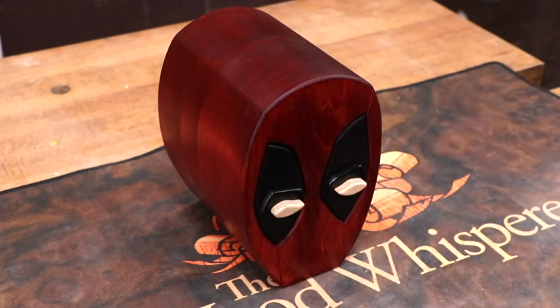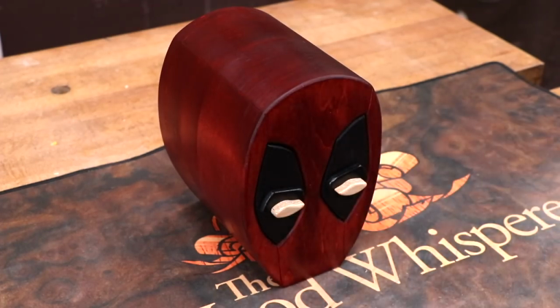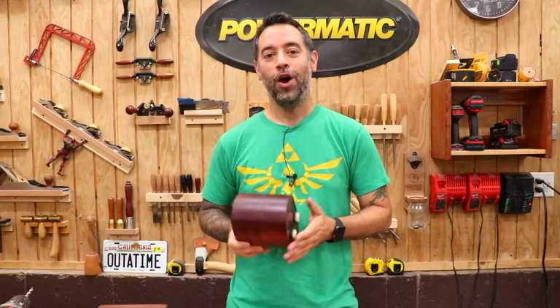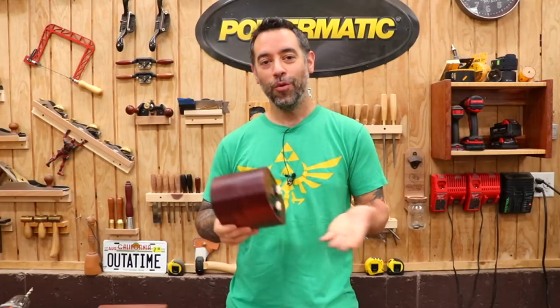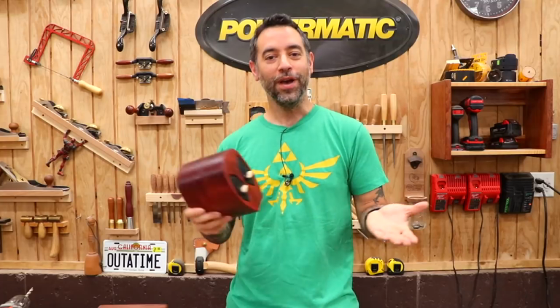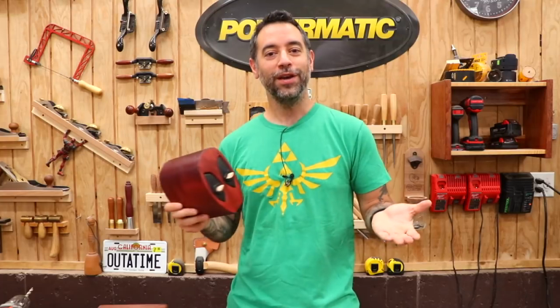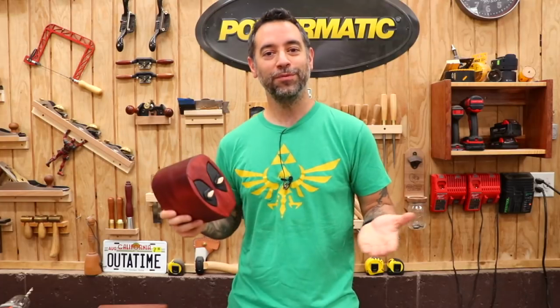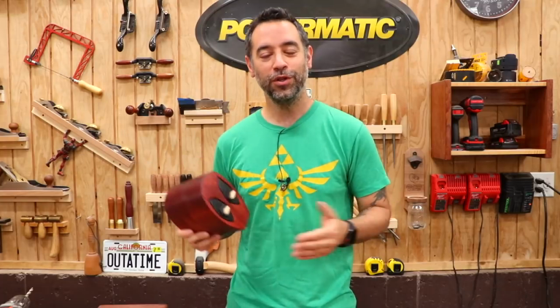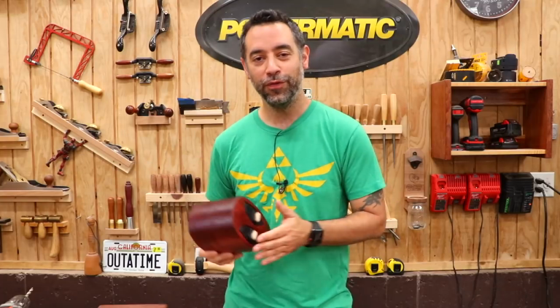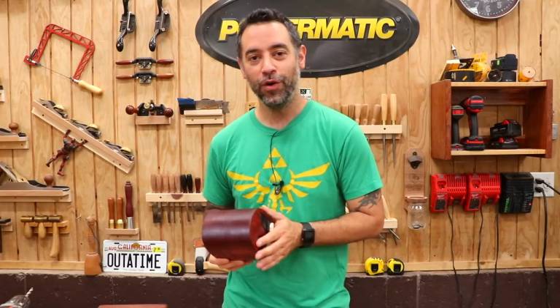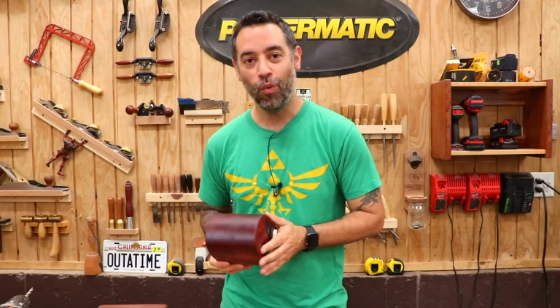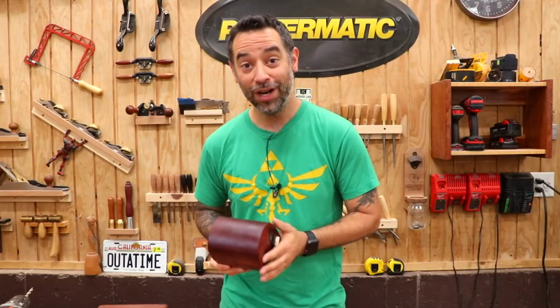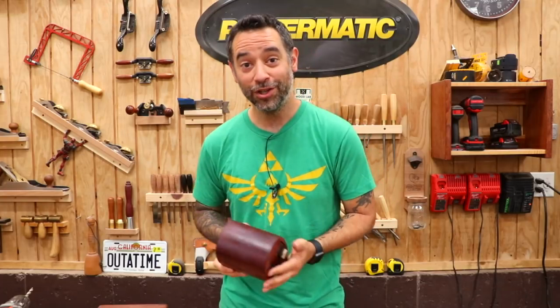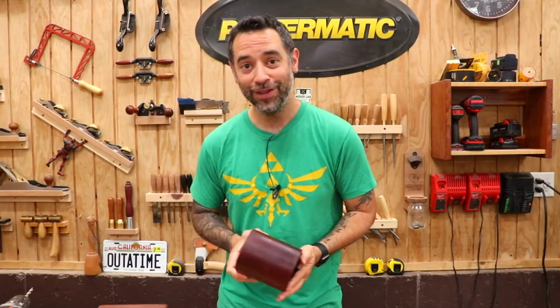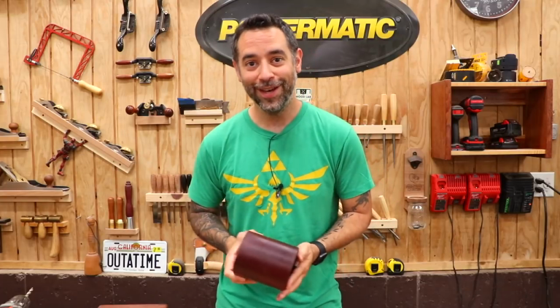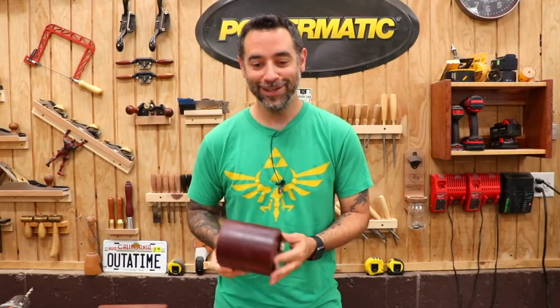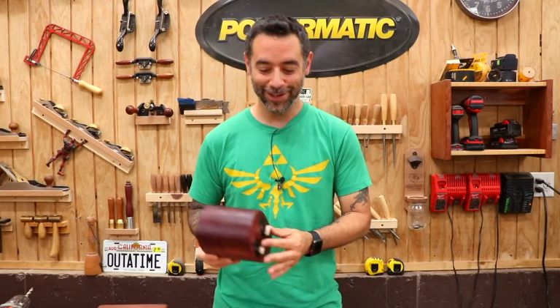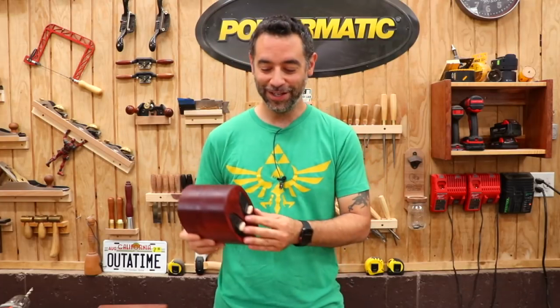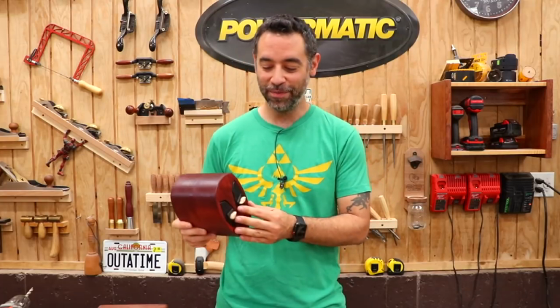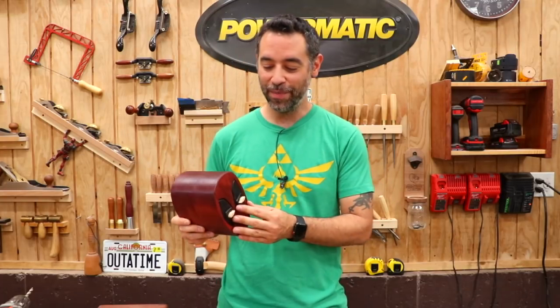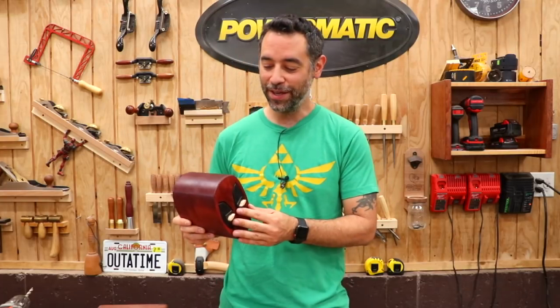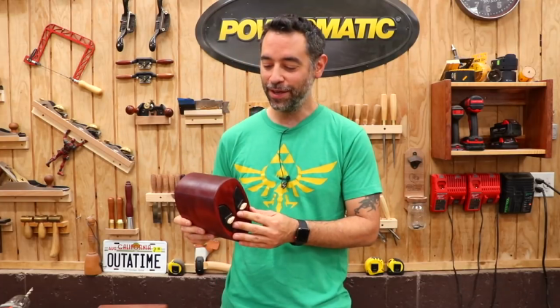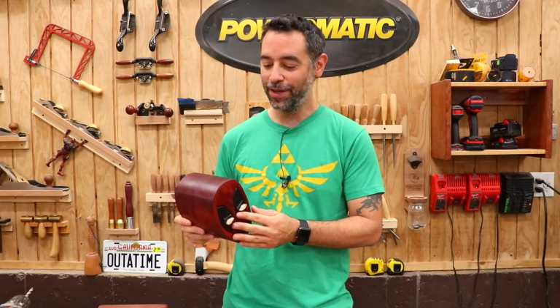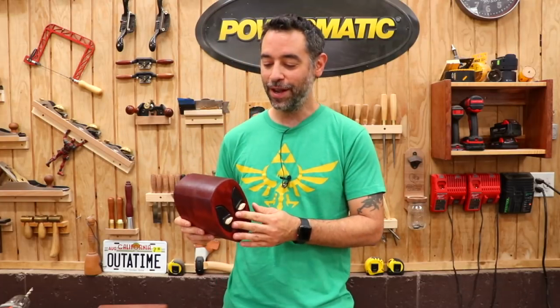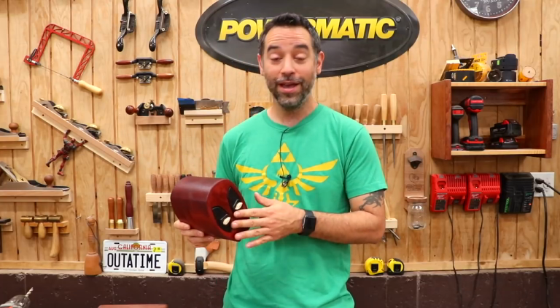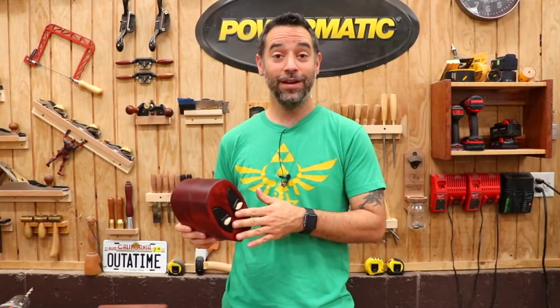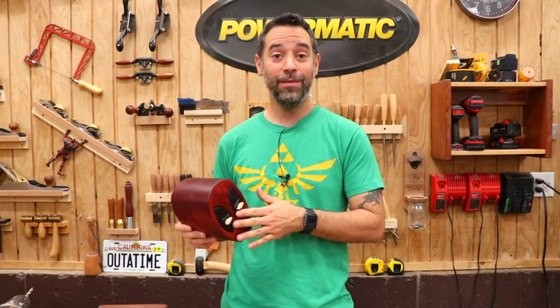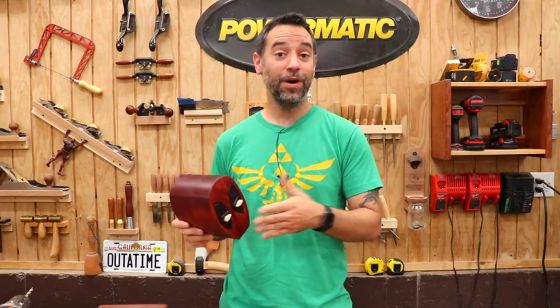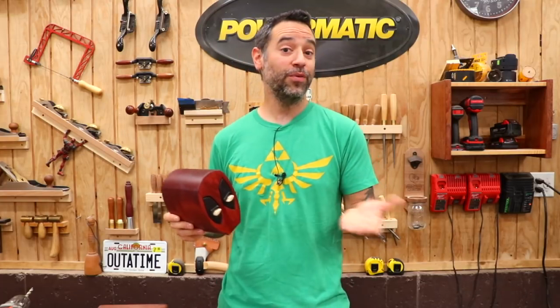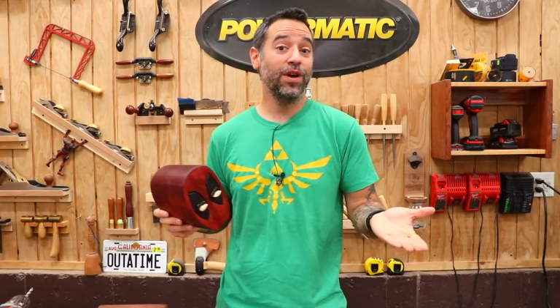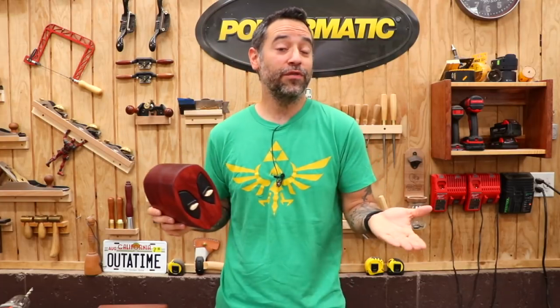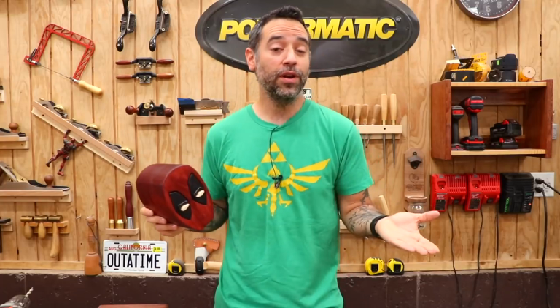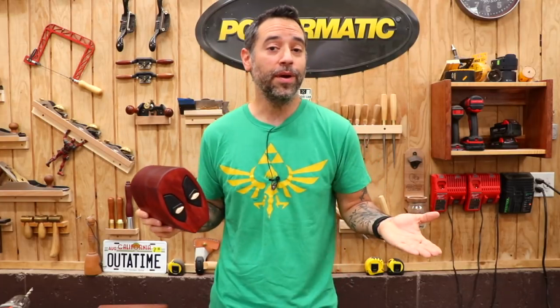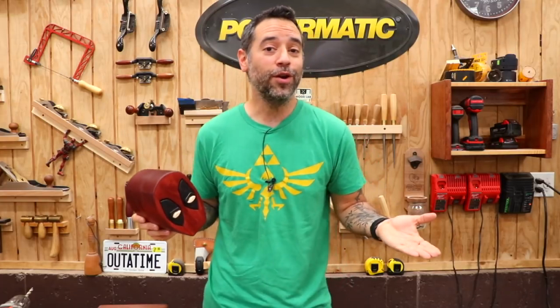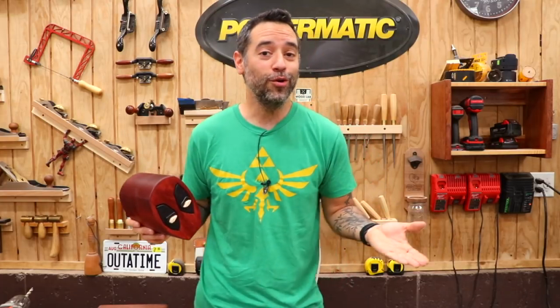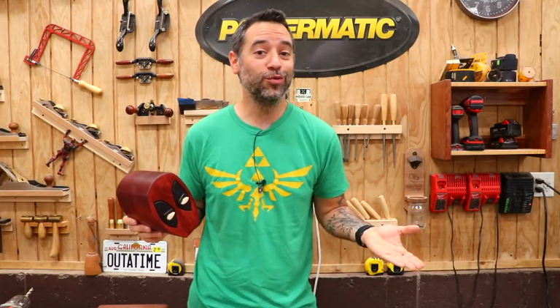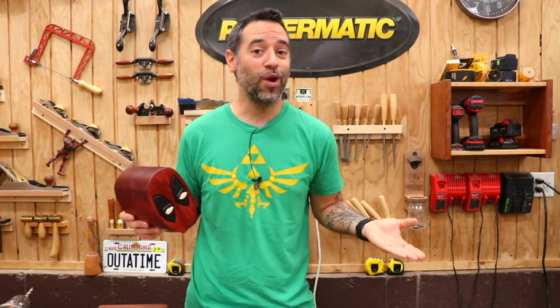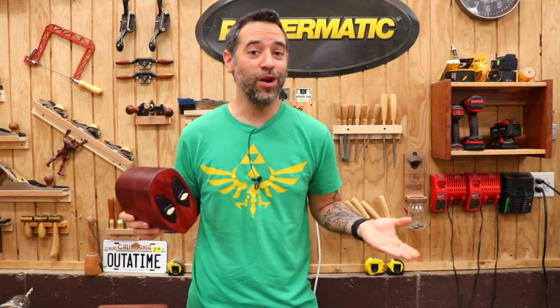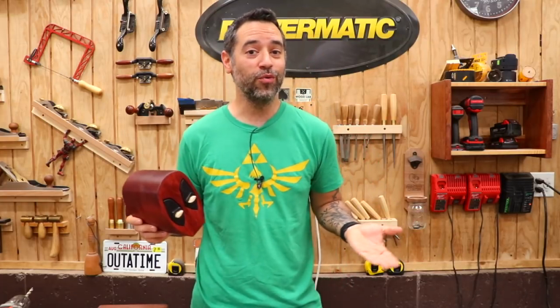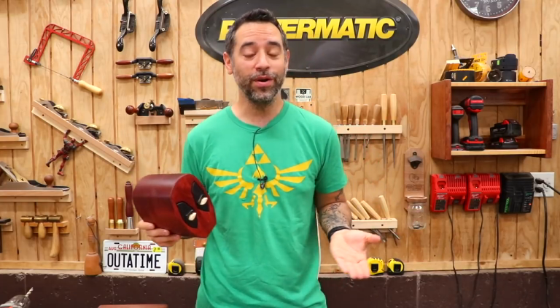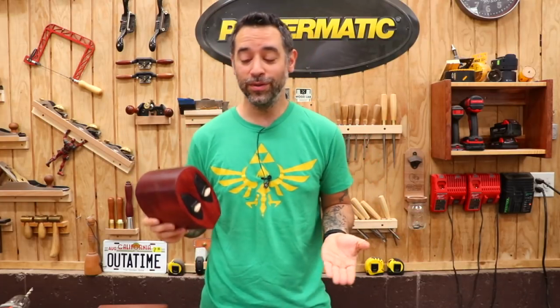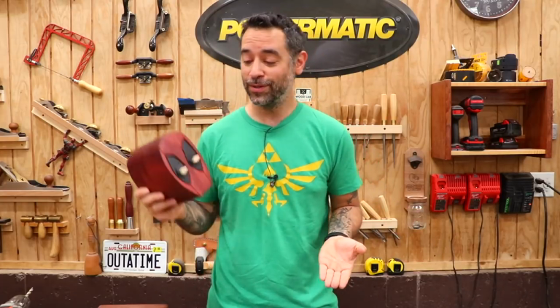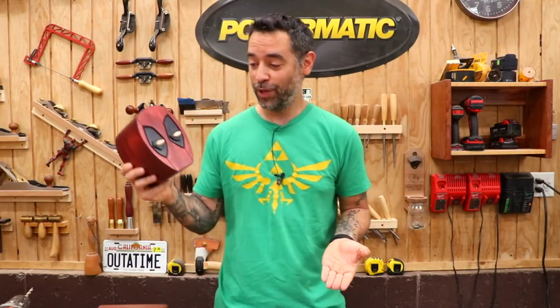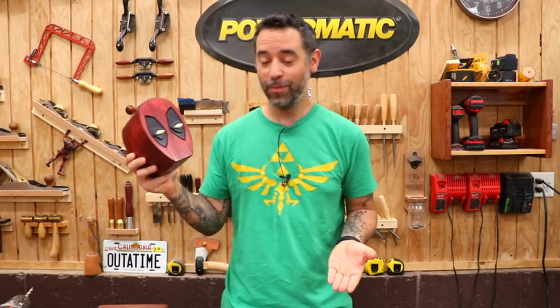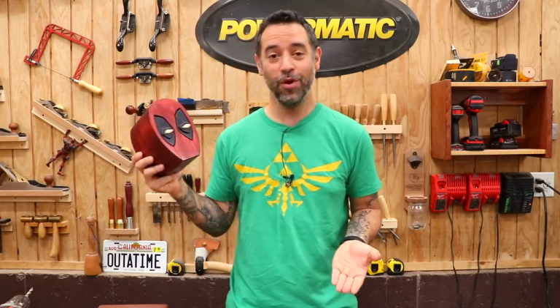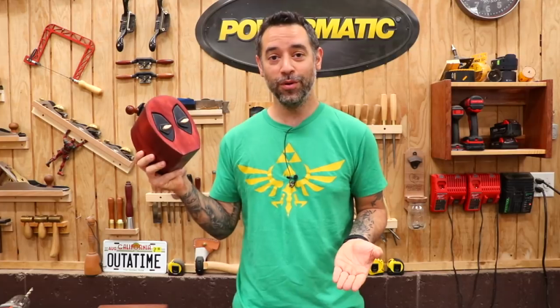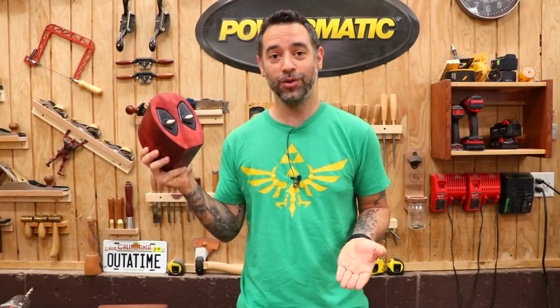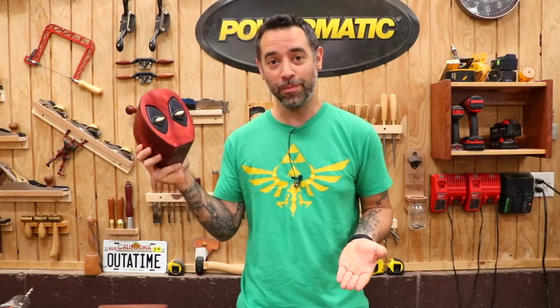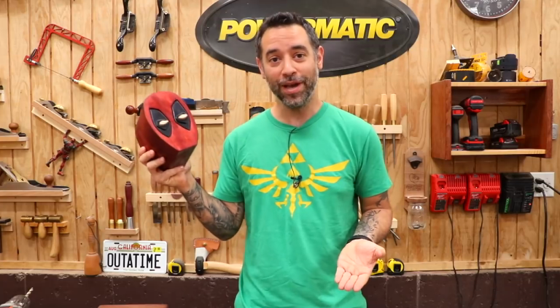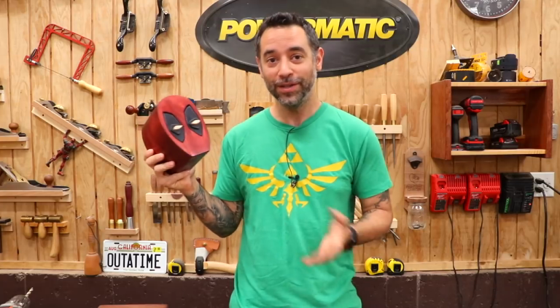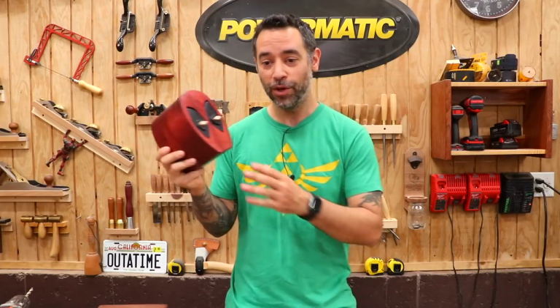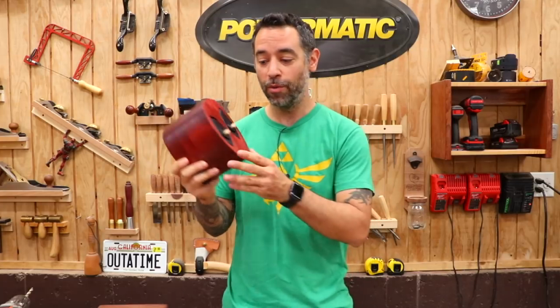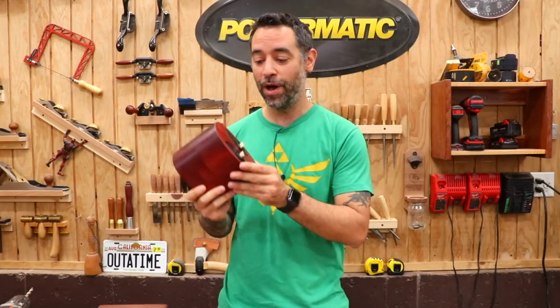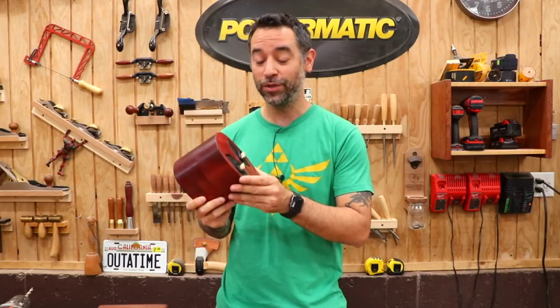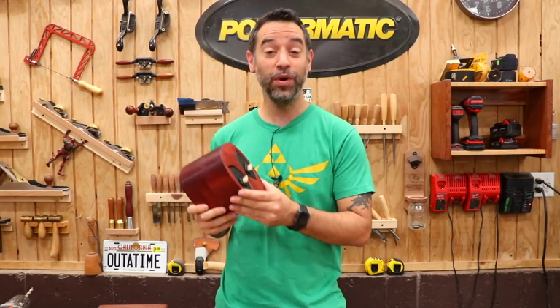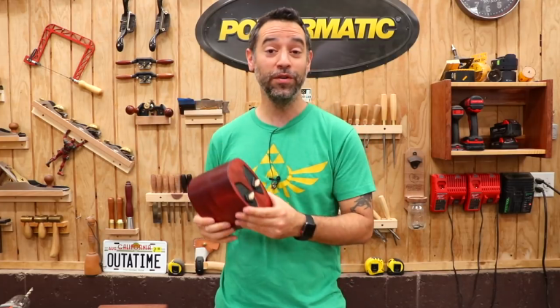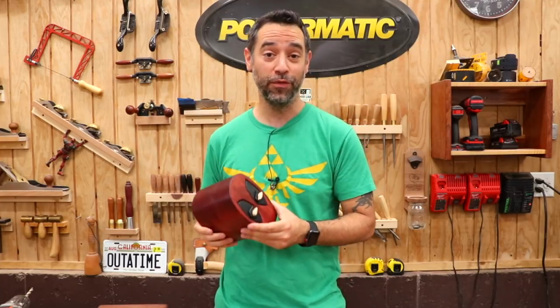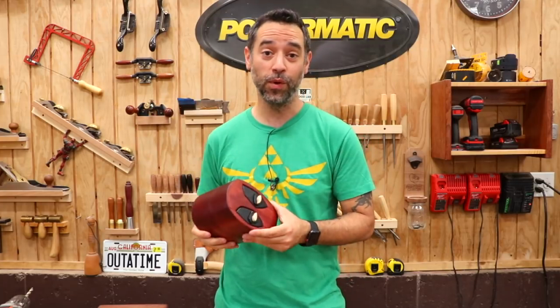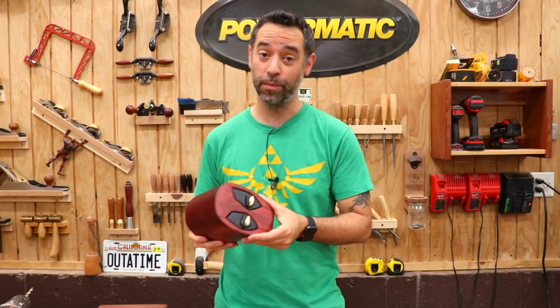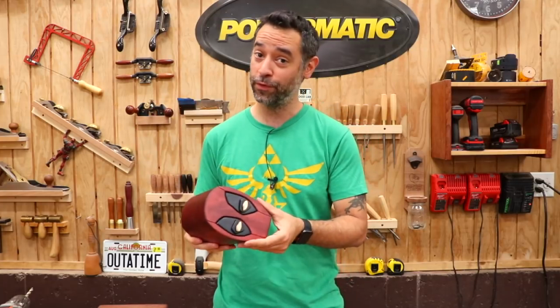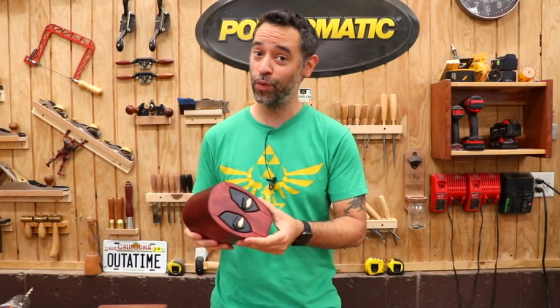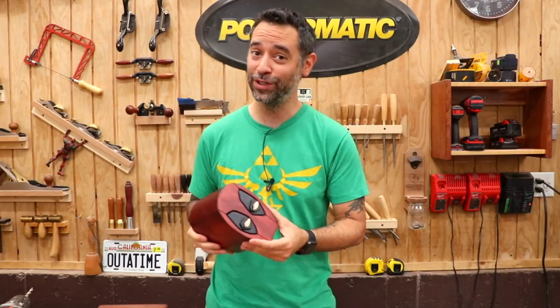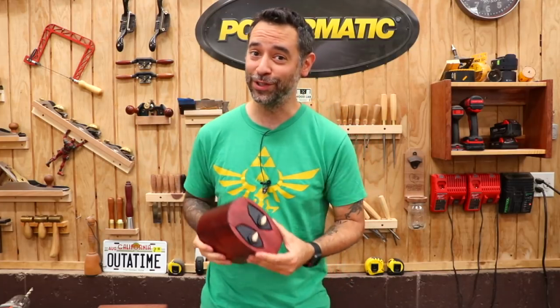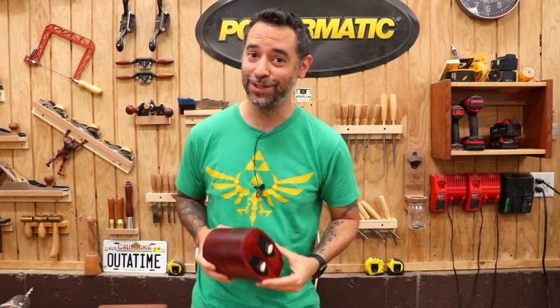I hope you had as much fun watching that as I did making it. And by the way, if anybody knows Ryan Reynolds, let them know there's a bandsaw box waiting for him, if he wants it.